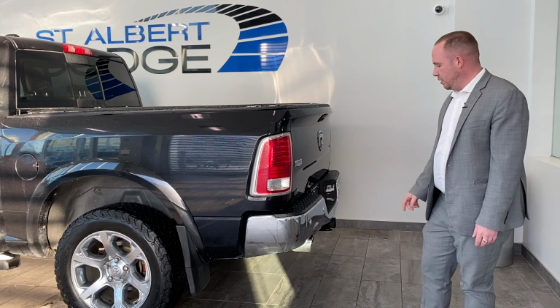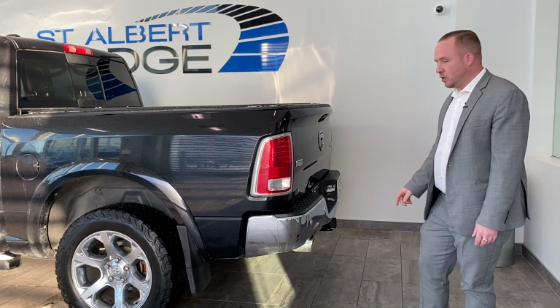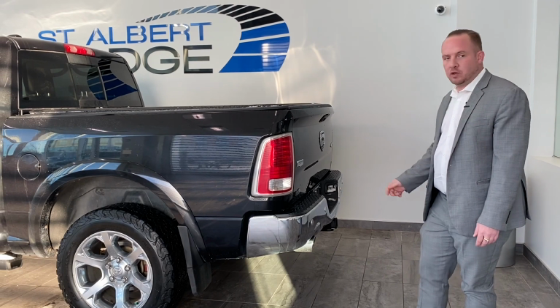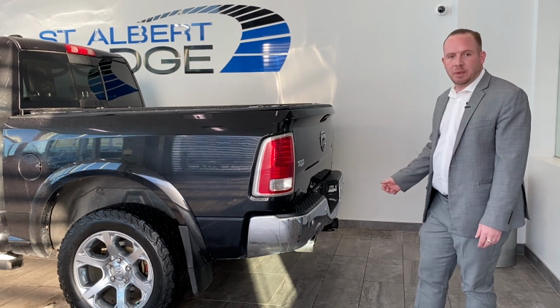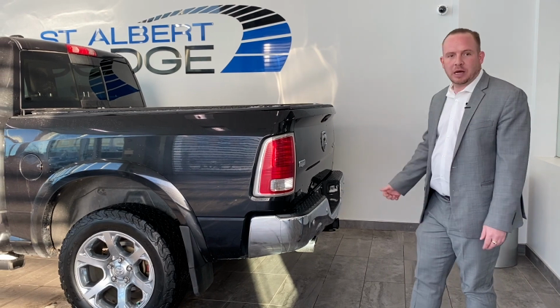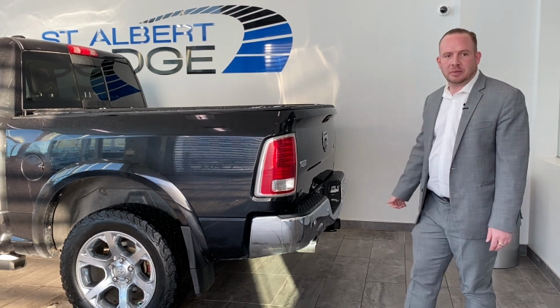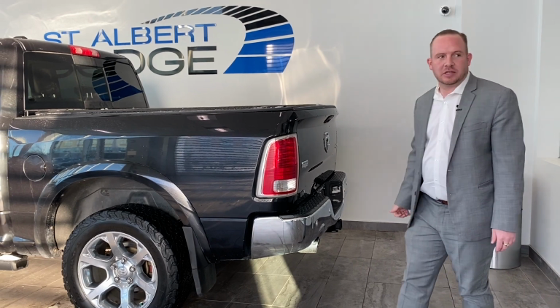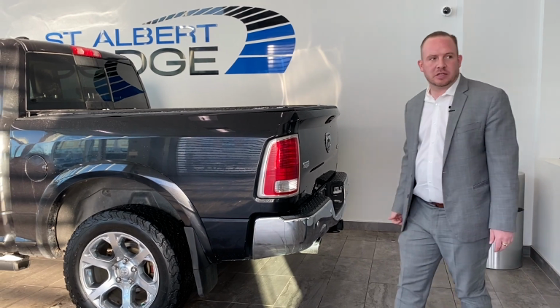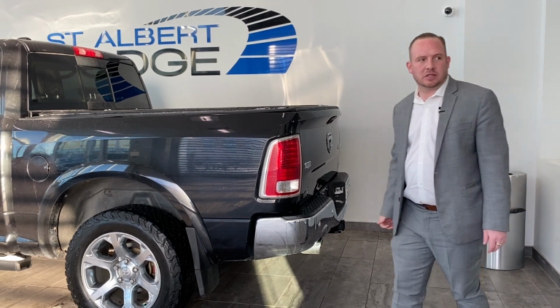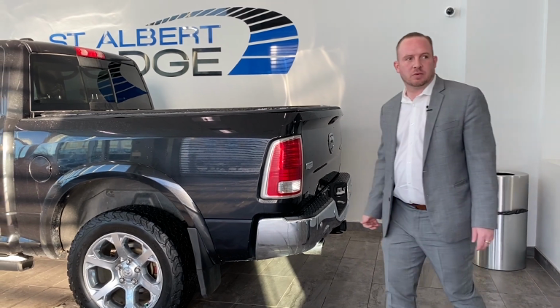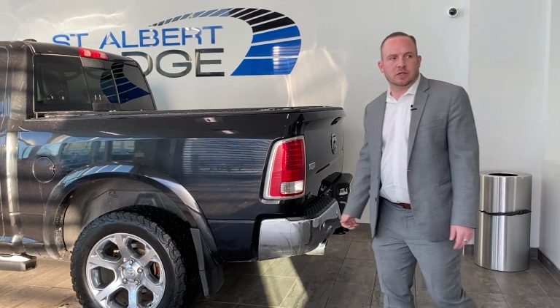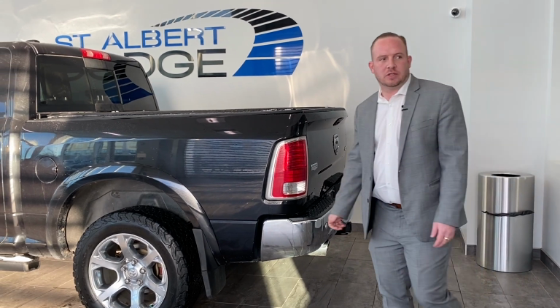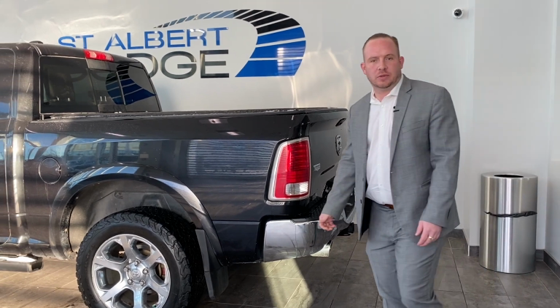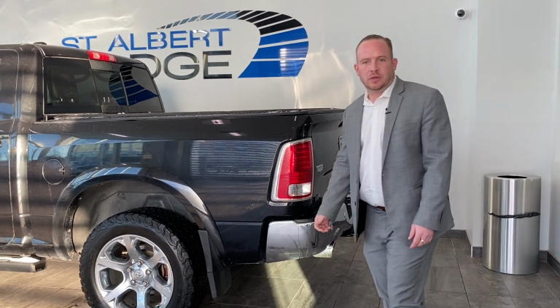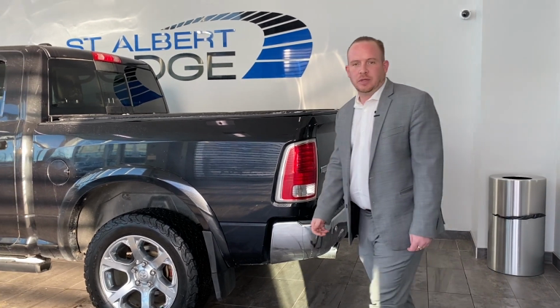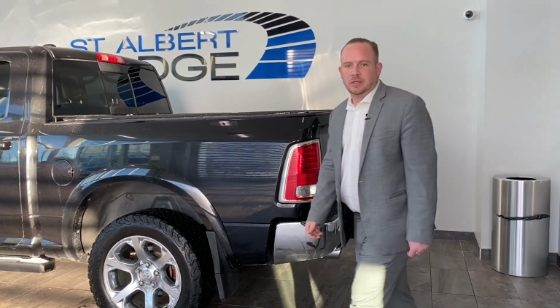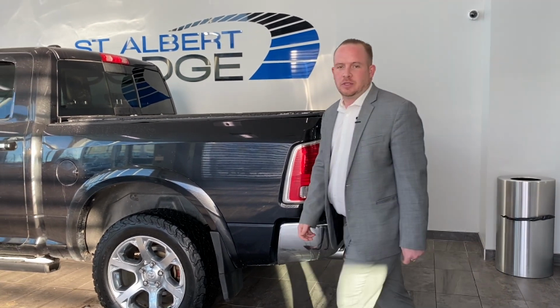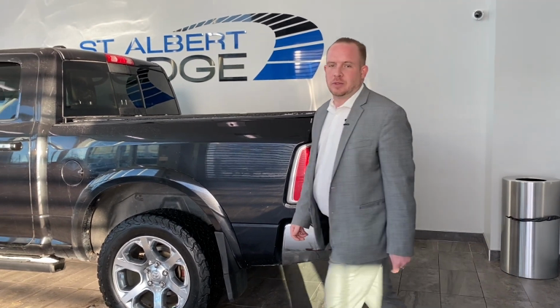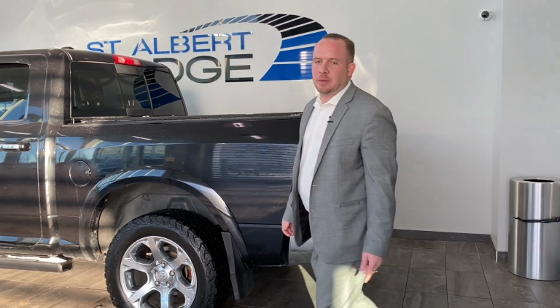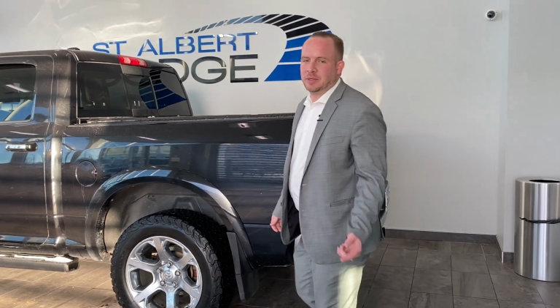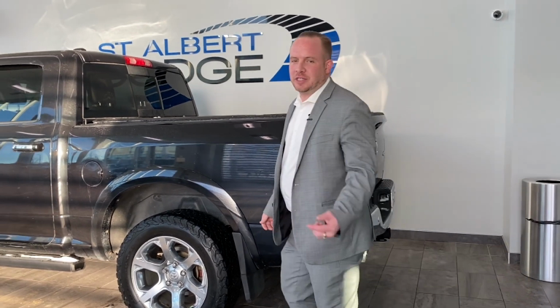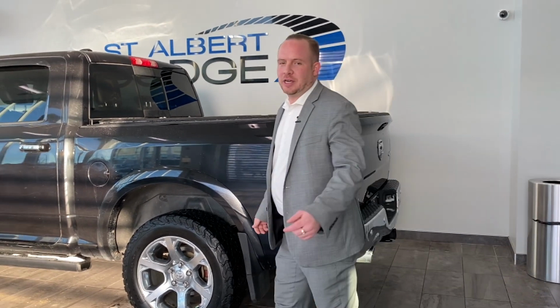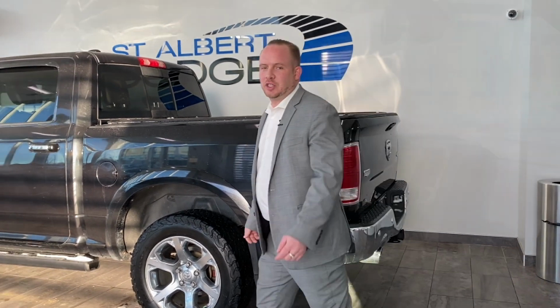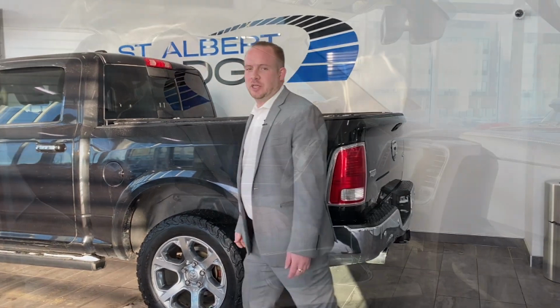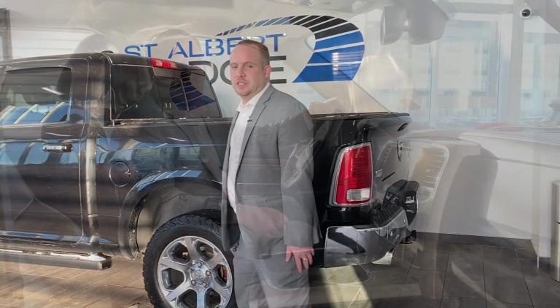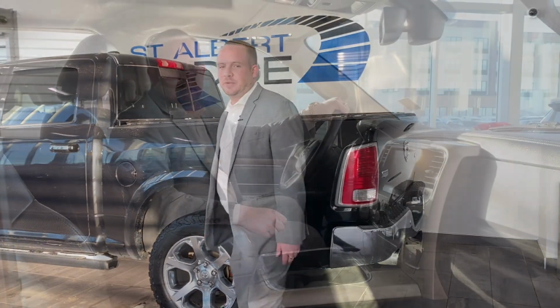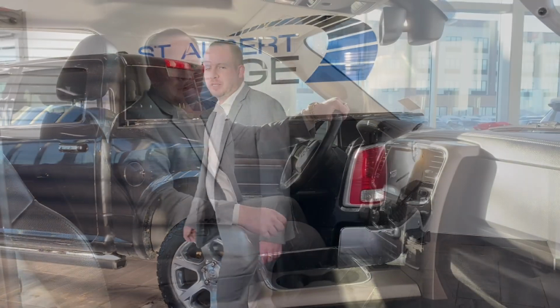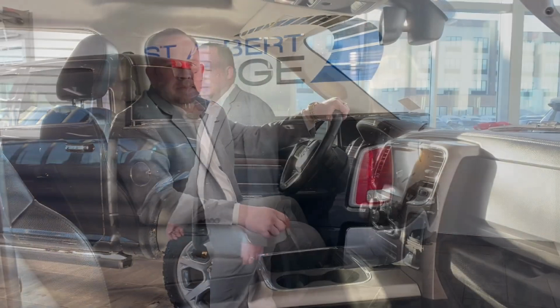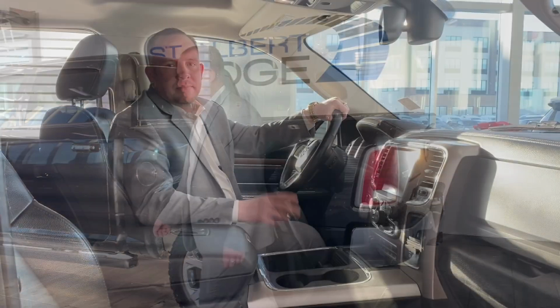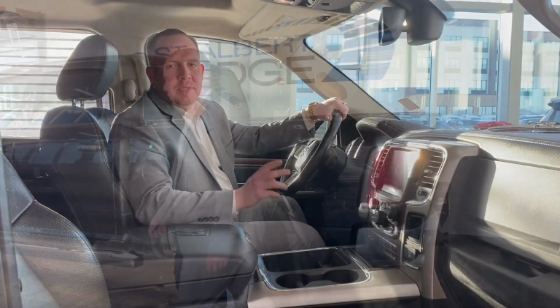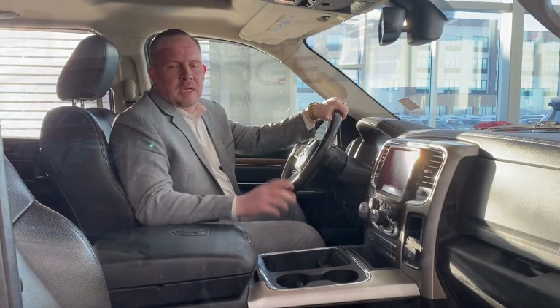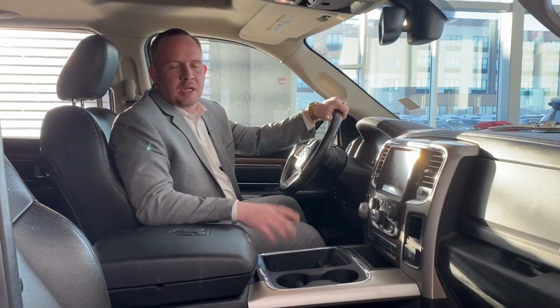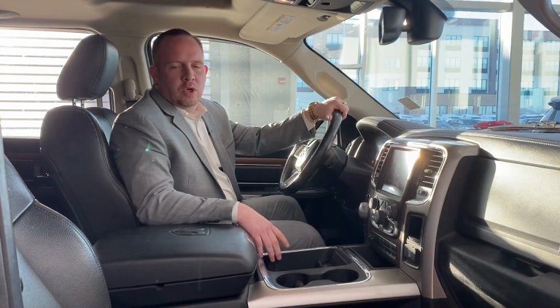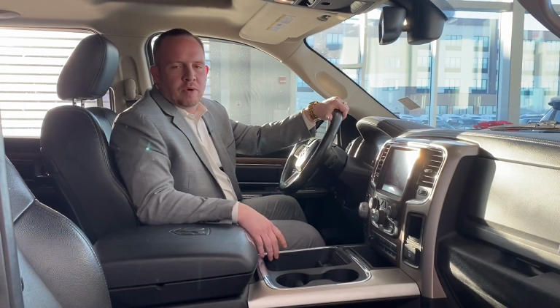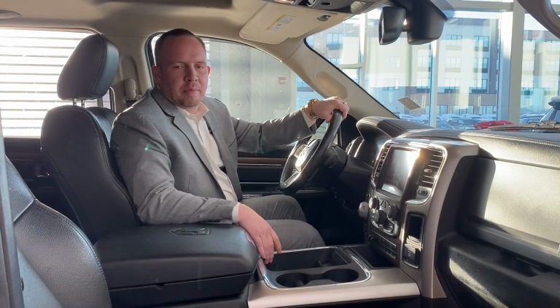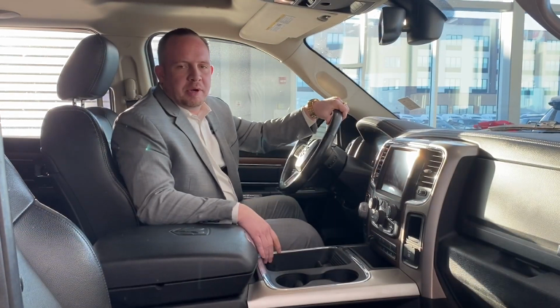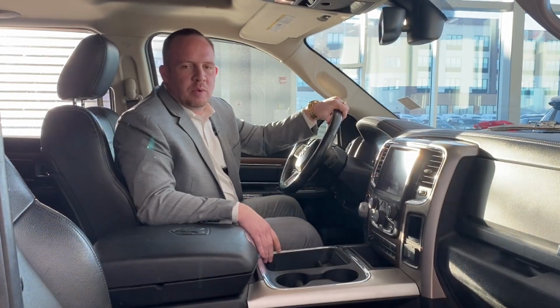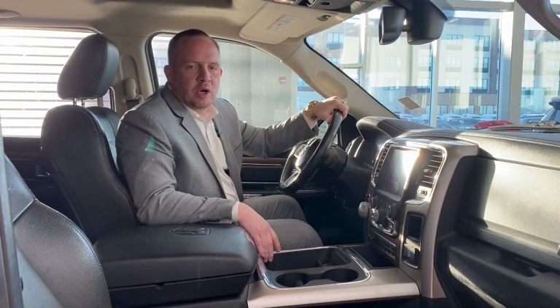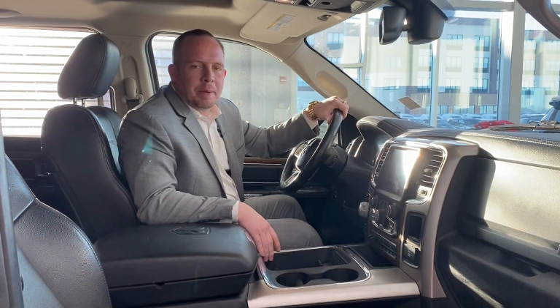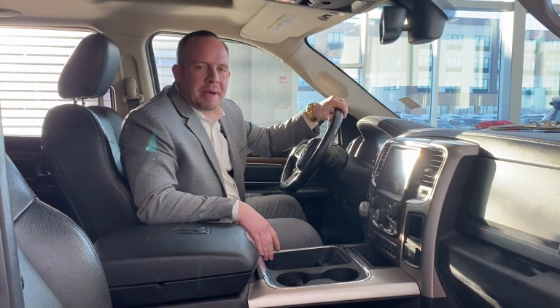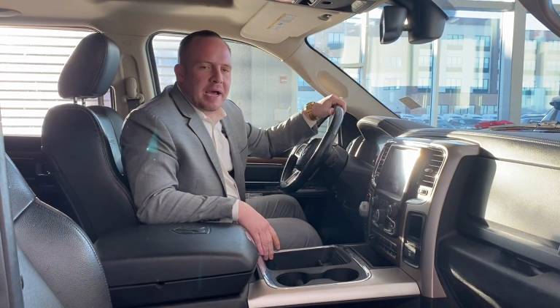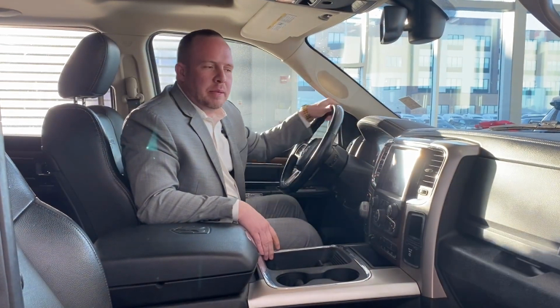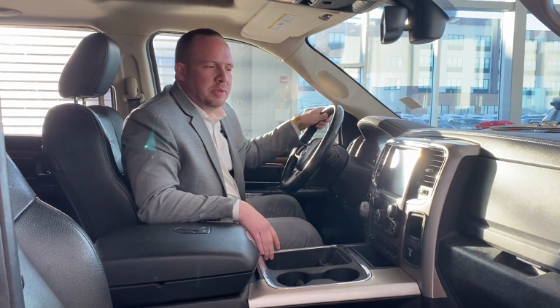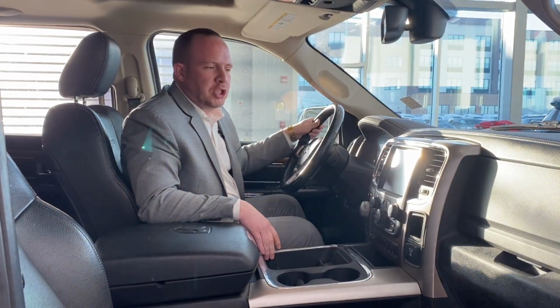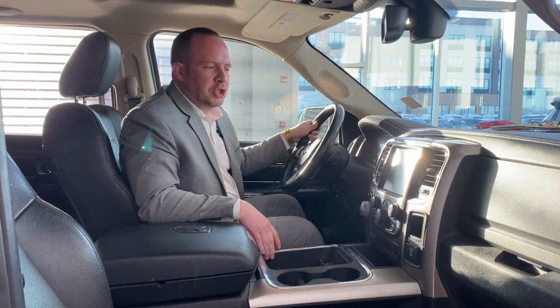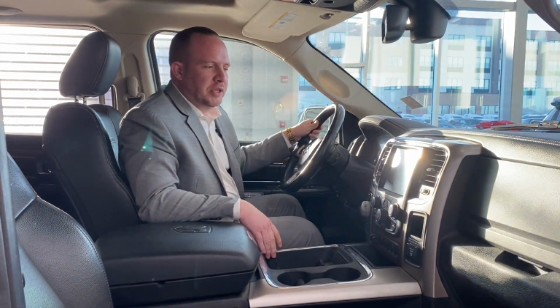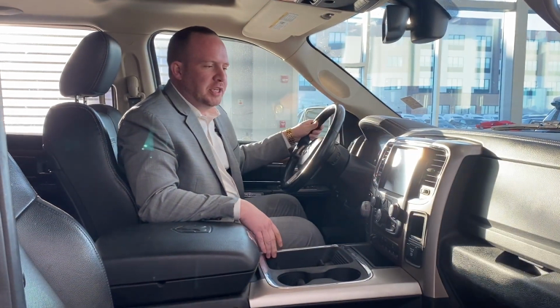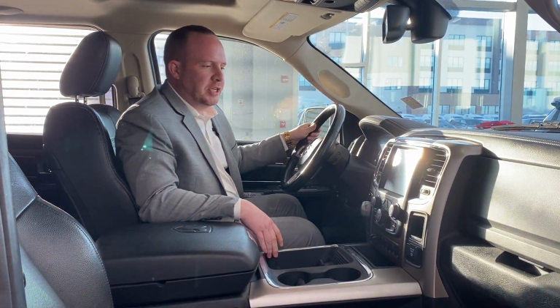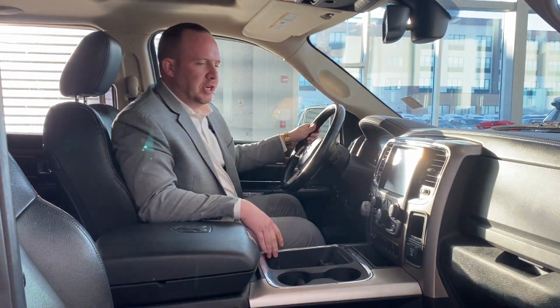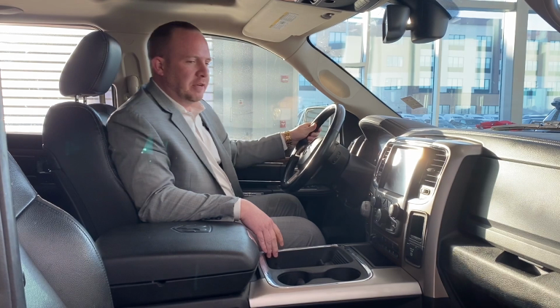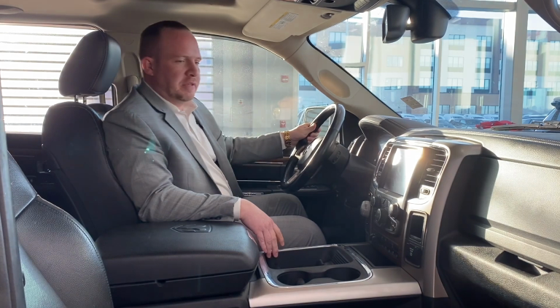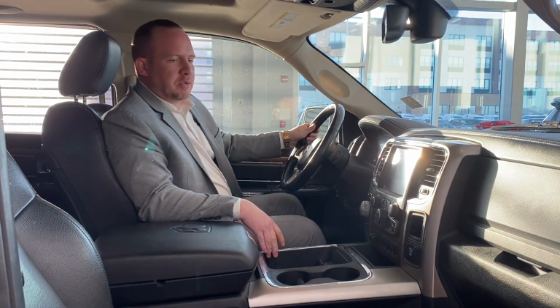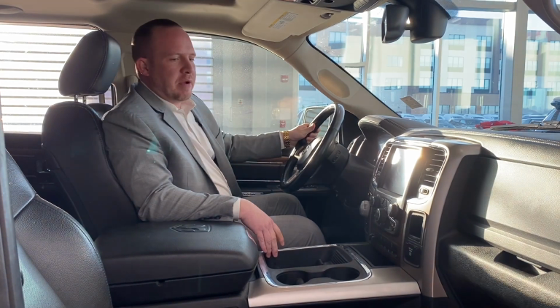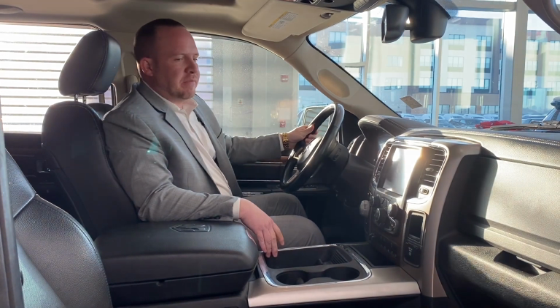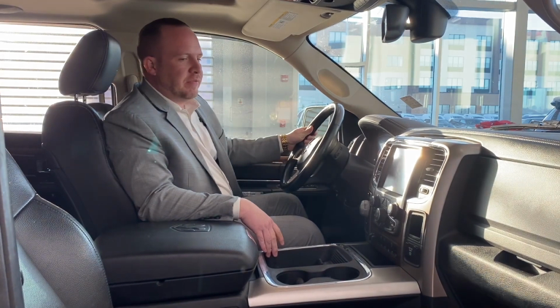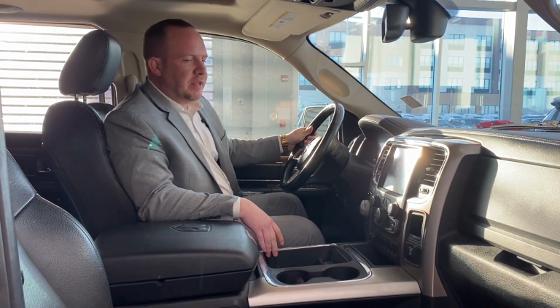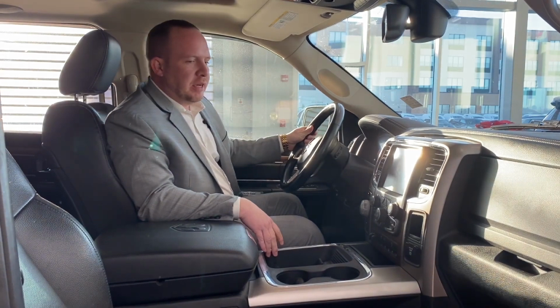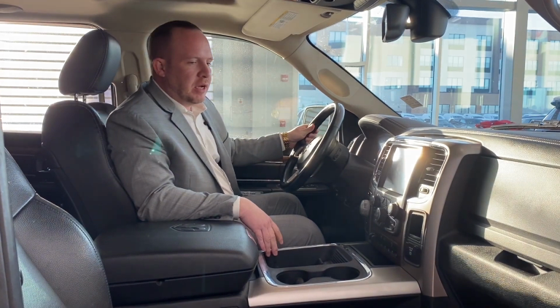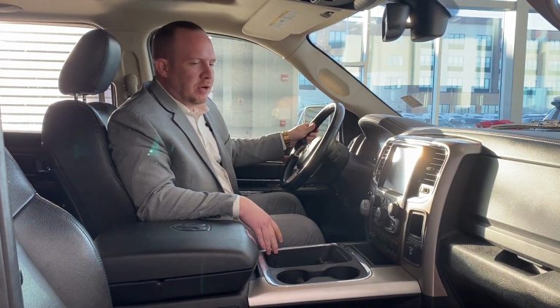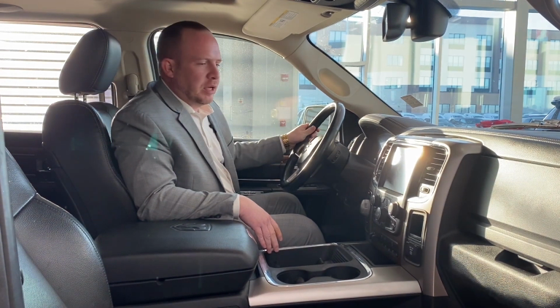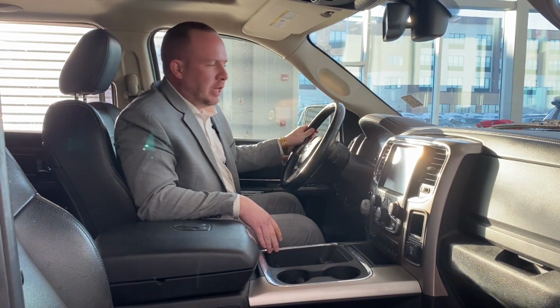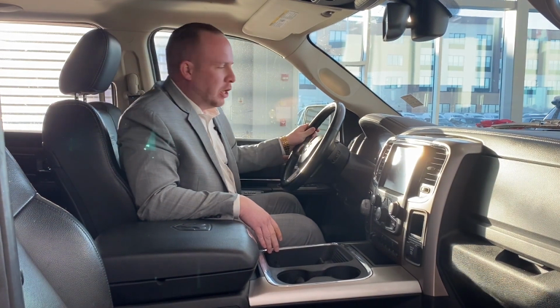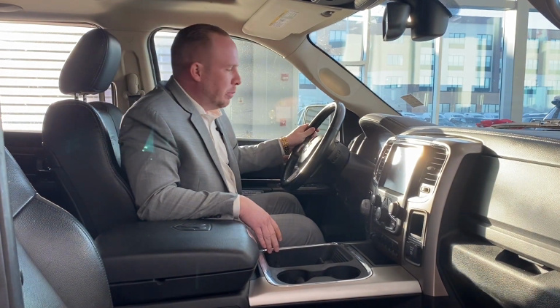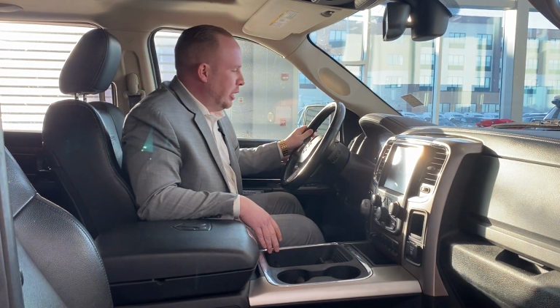and also backup sensors as well. So come inside, I'll show you guys the rest. Hello everybody, welcome back — I'm going to show you the interior of this Ram 1500 Laramie.